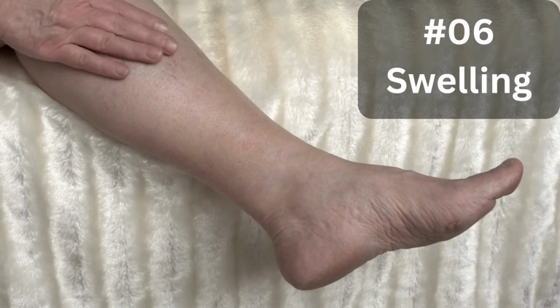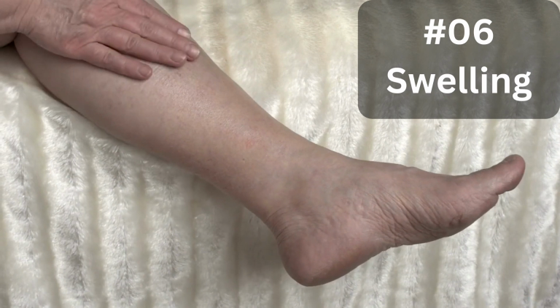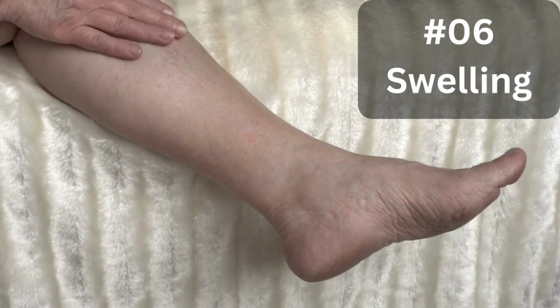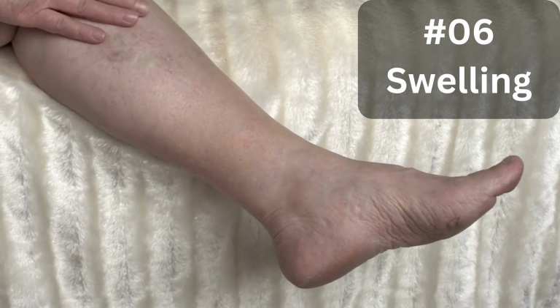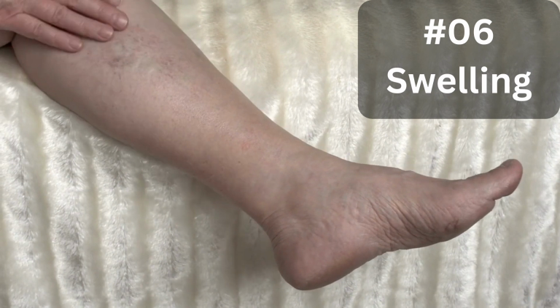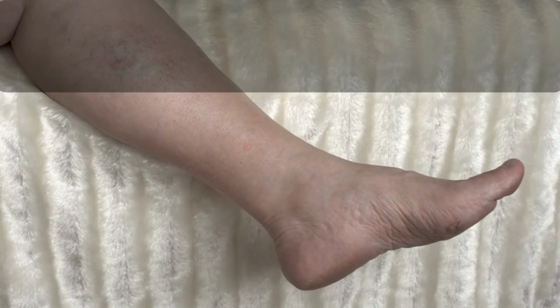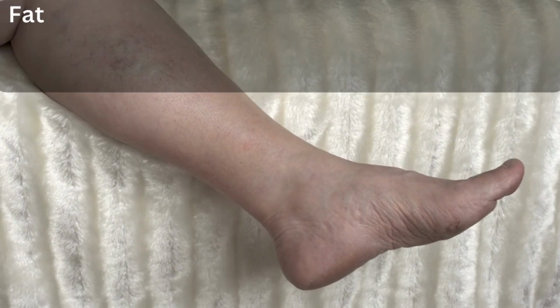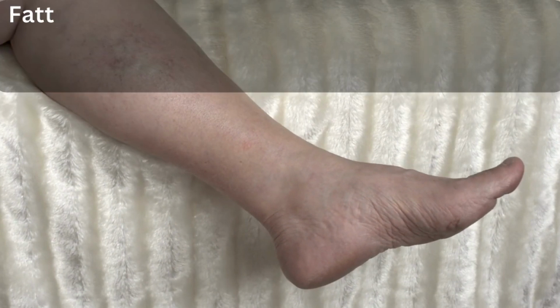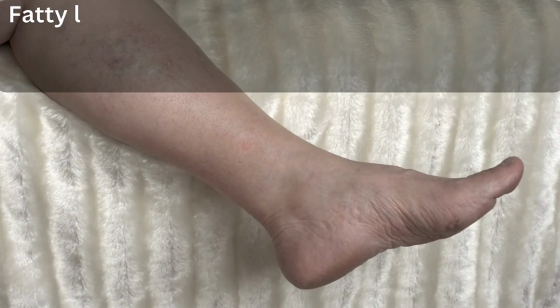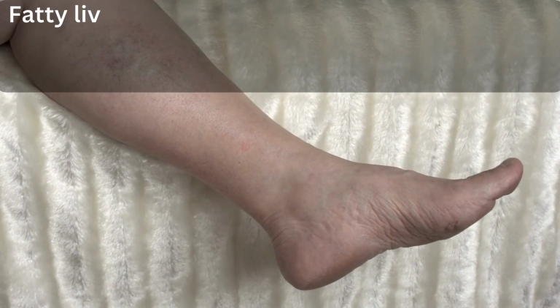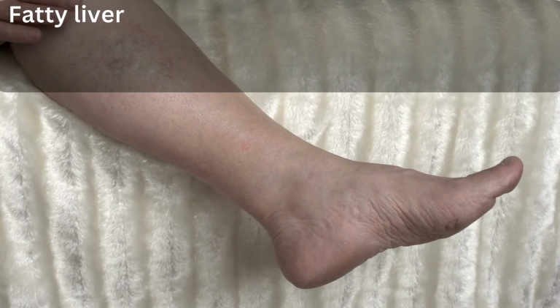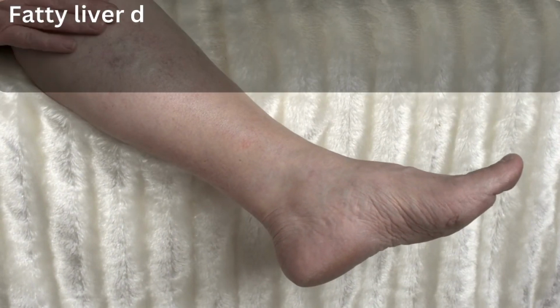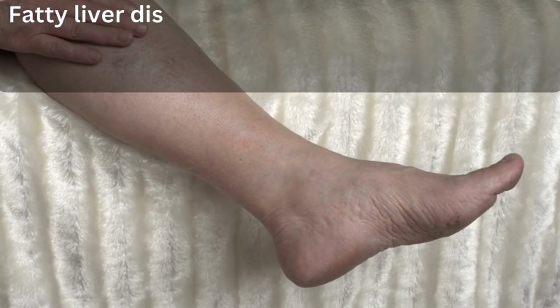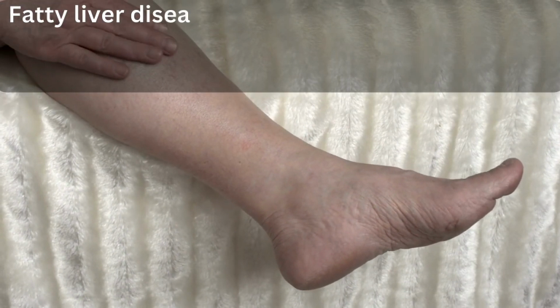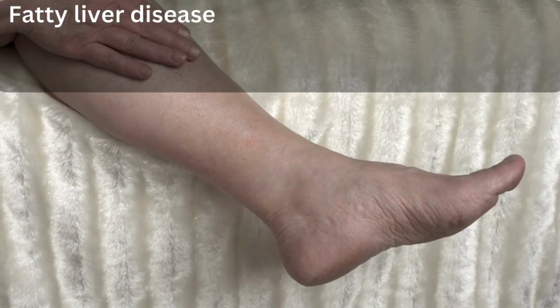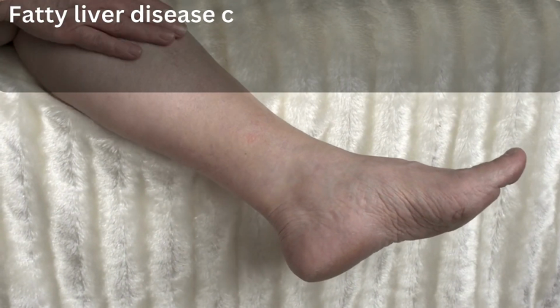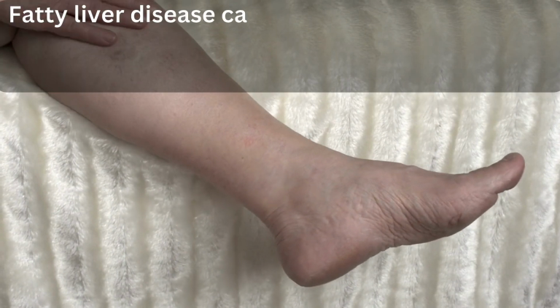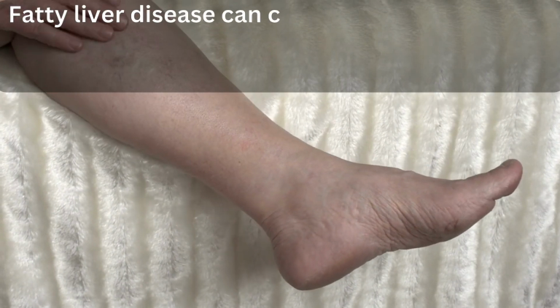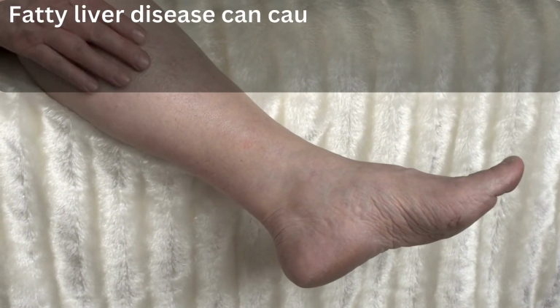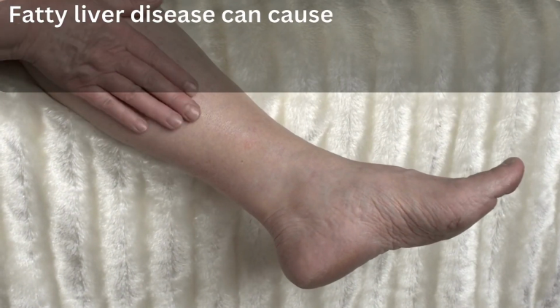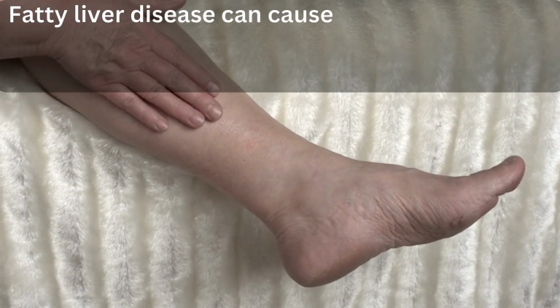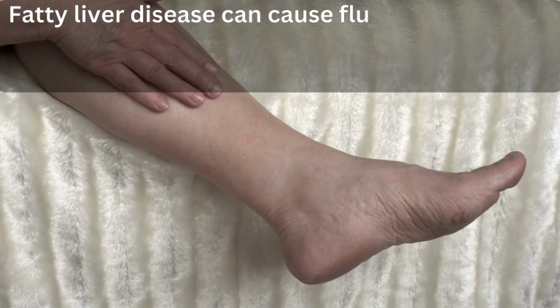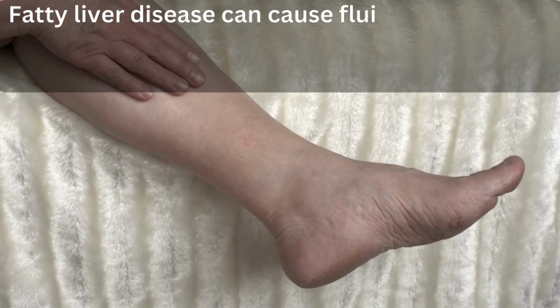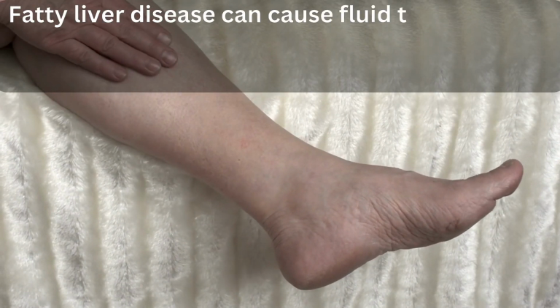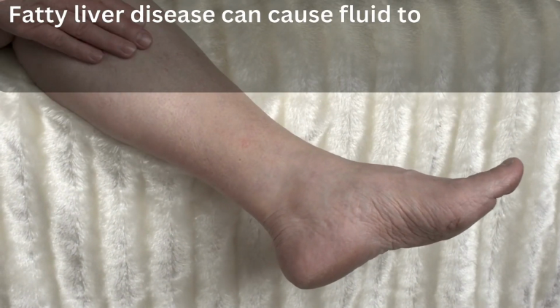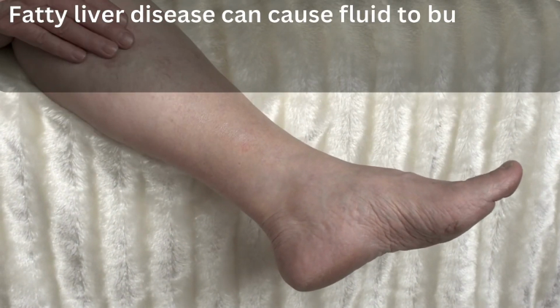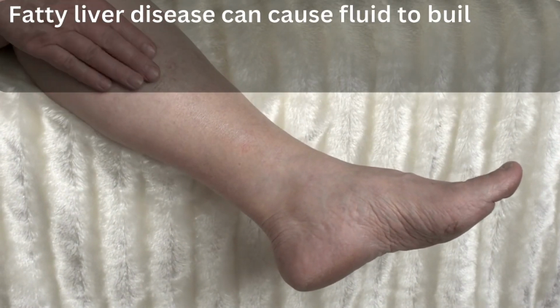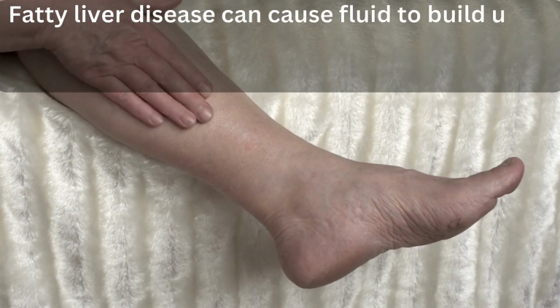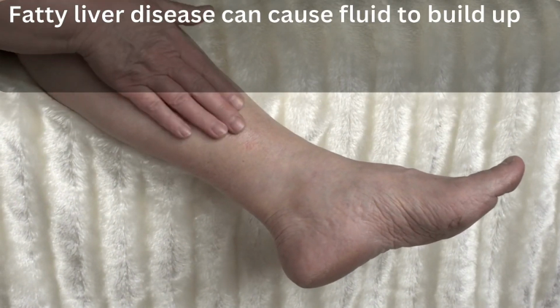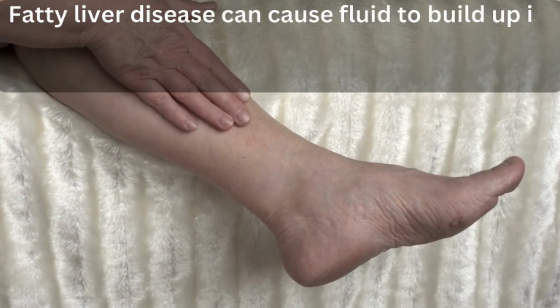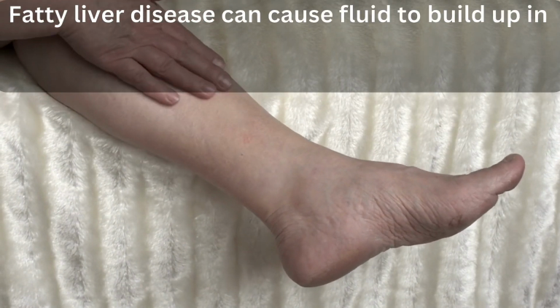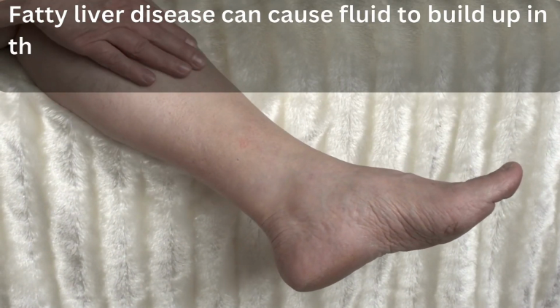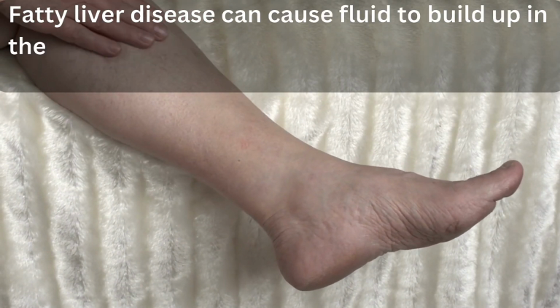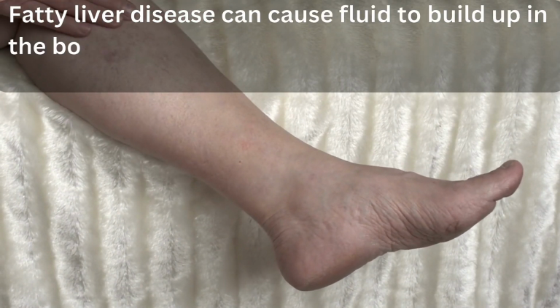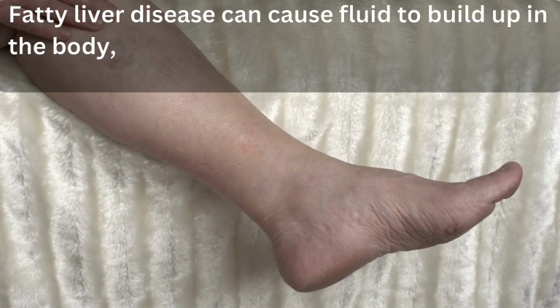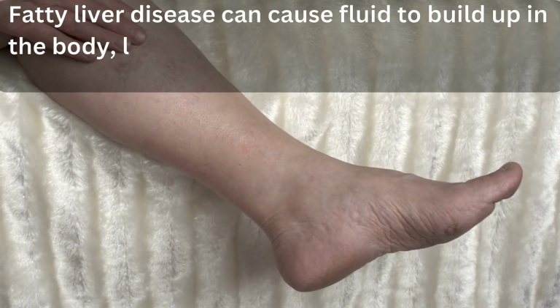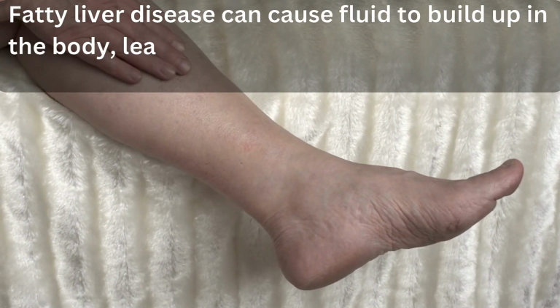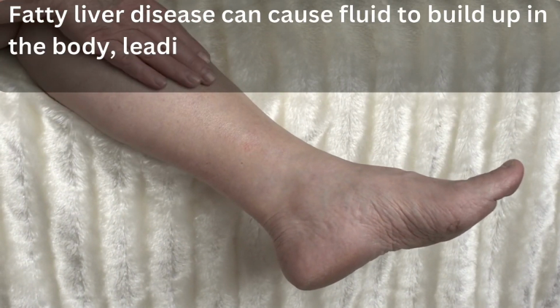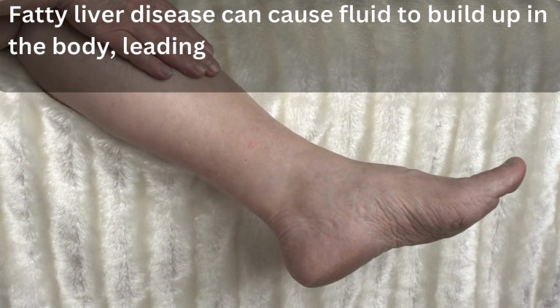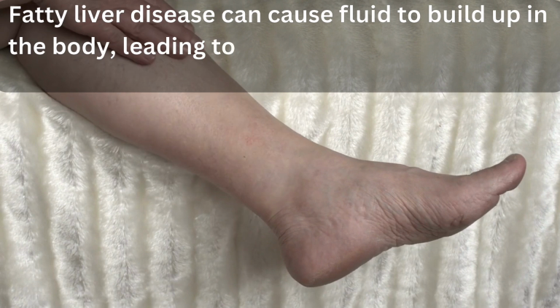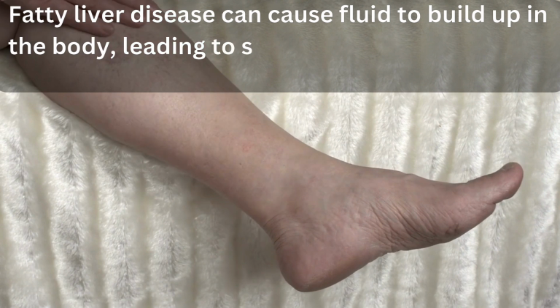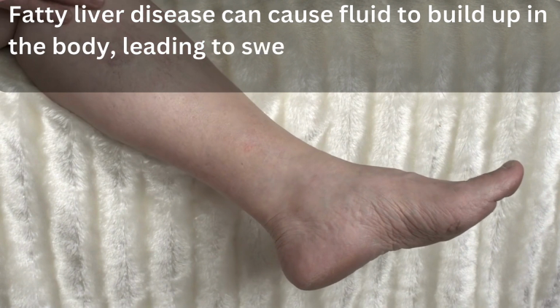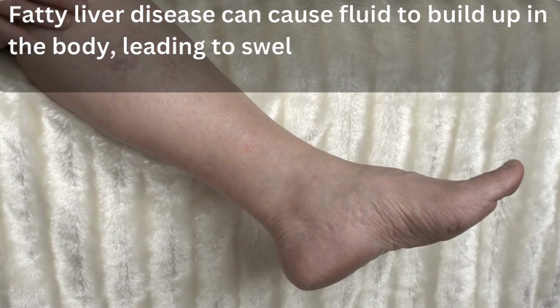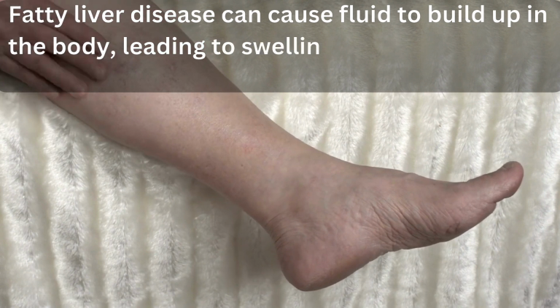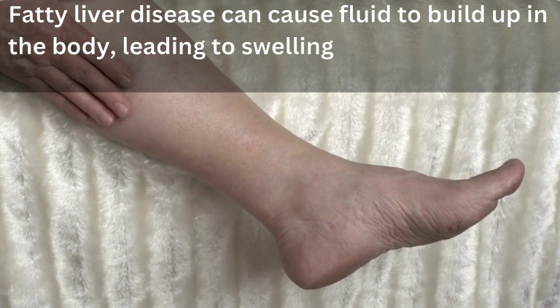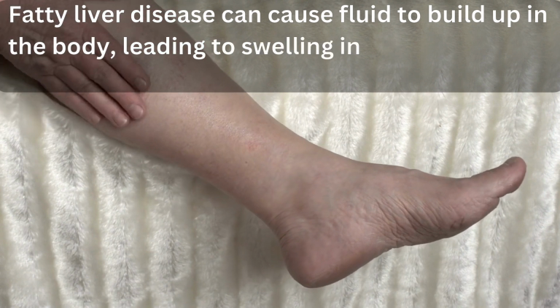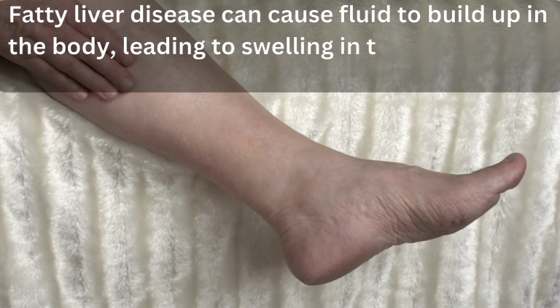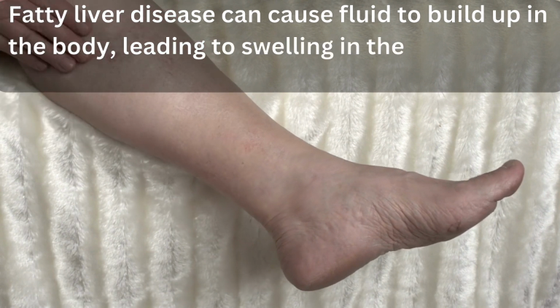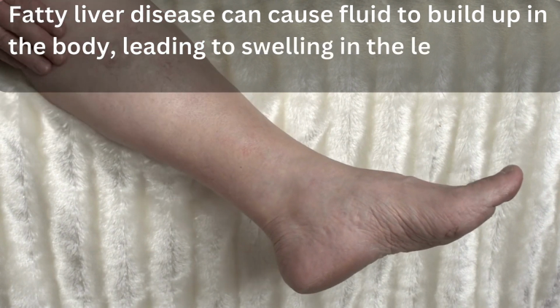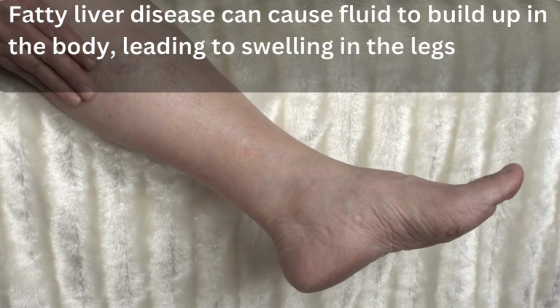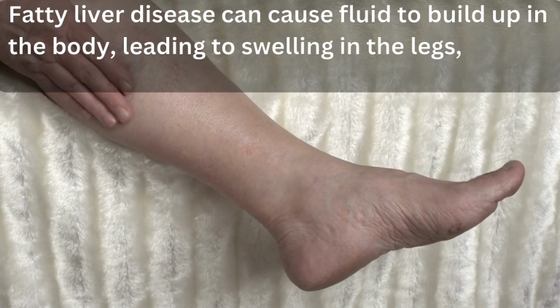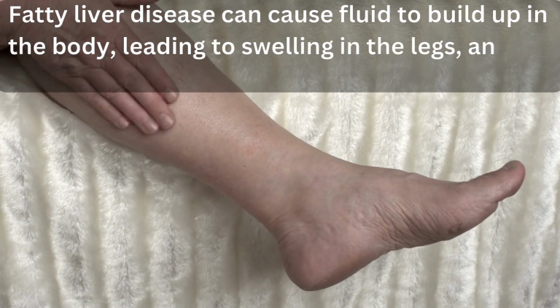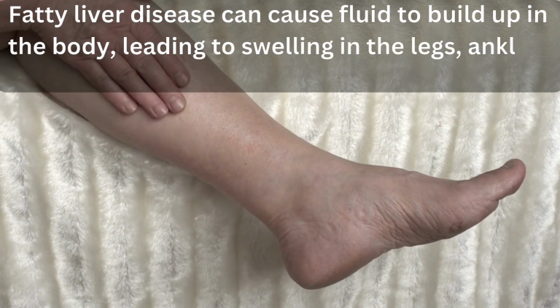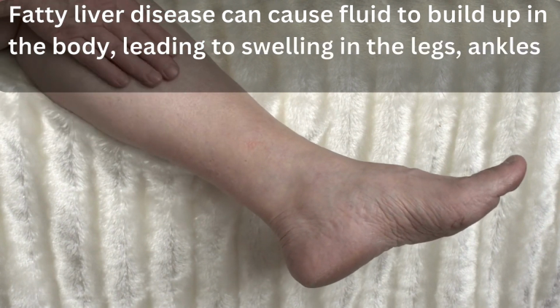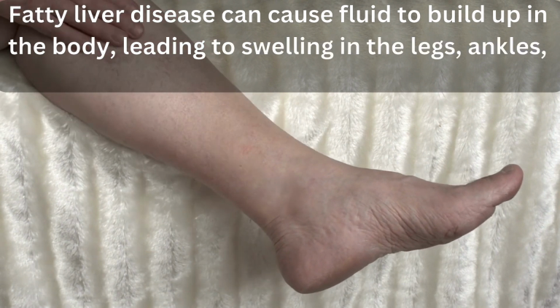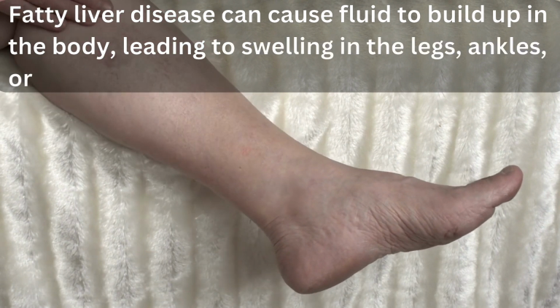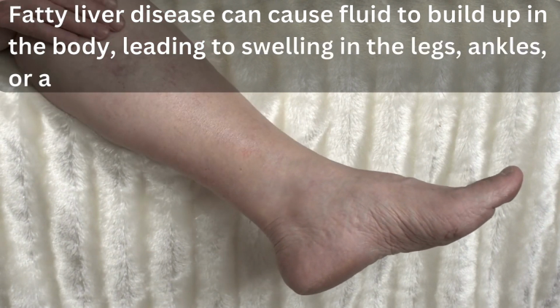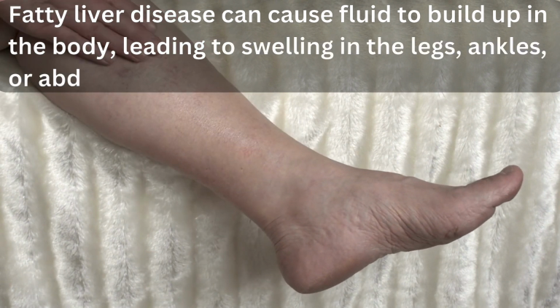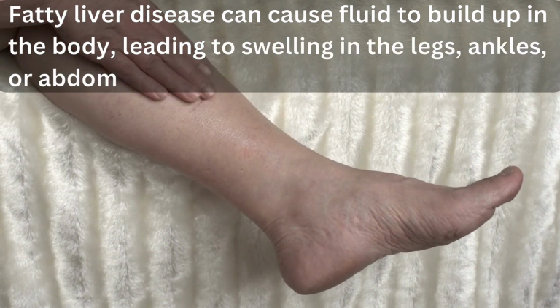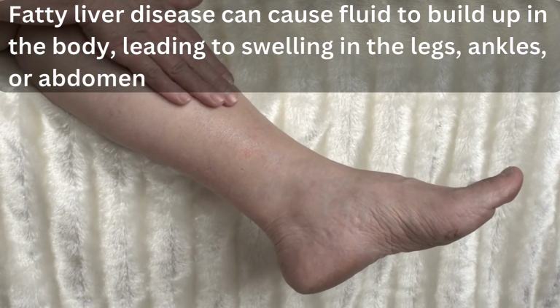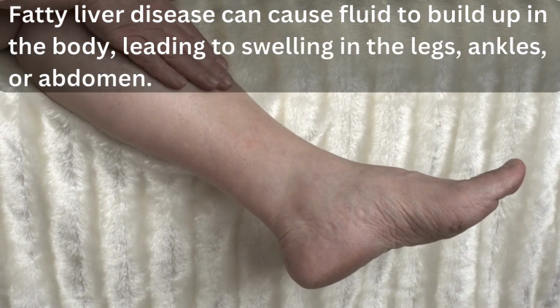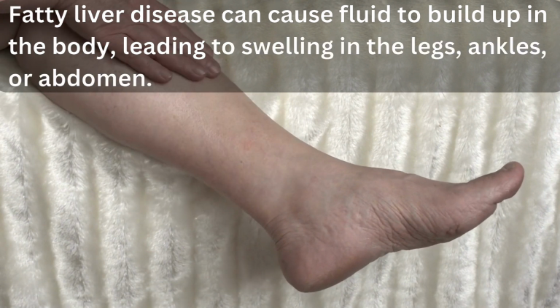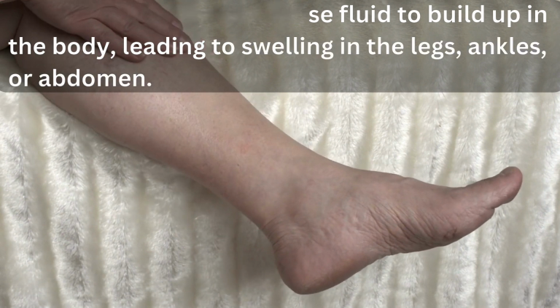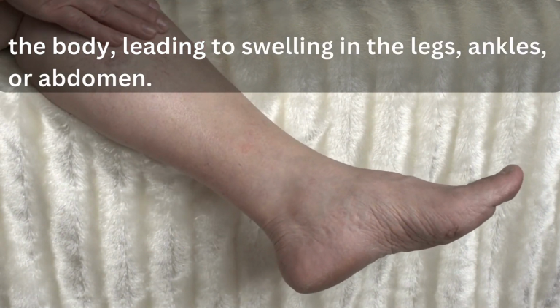6. Swelling. Fatty liver disease can cause fluid to build up in the body, leading to swelling in the legs, ankles, or abdomen.